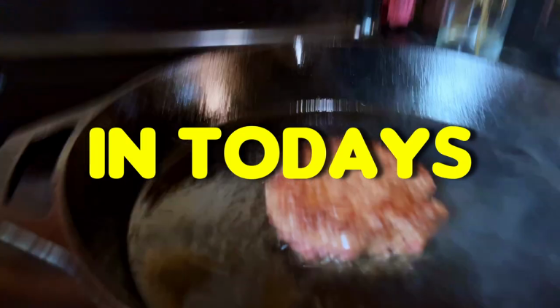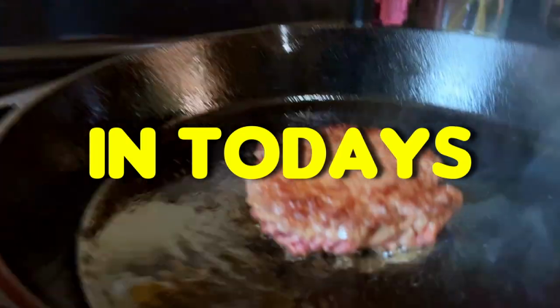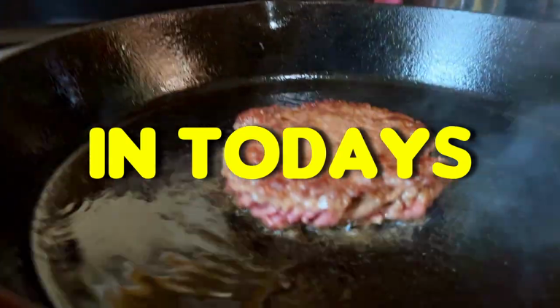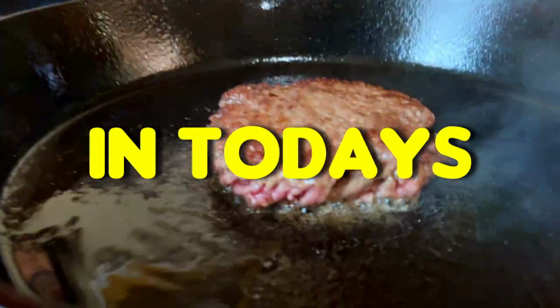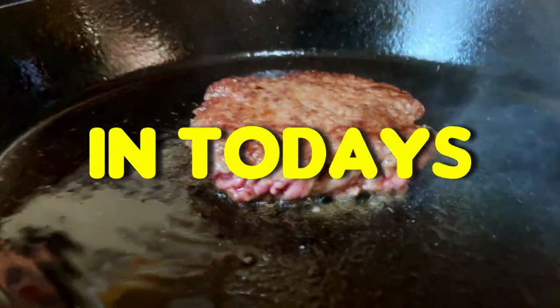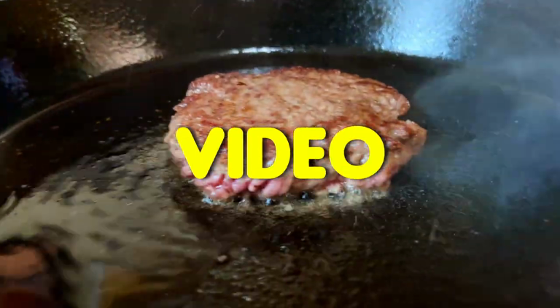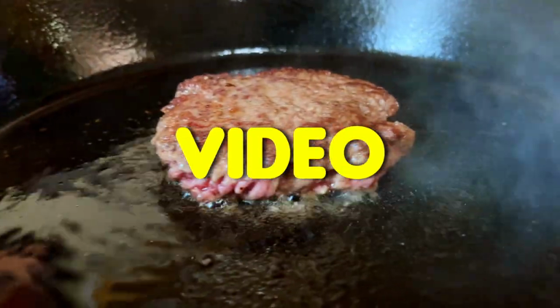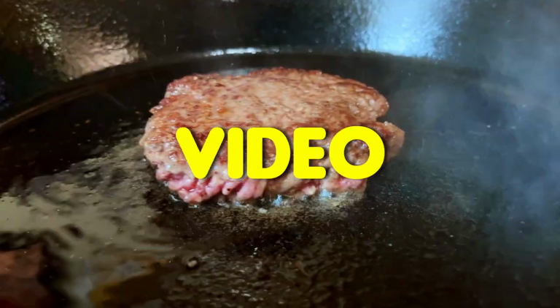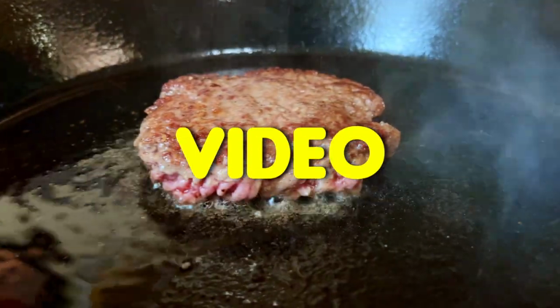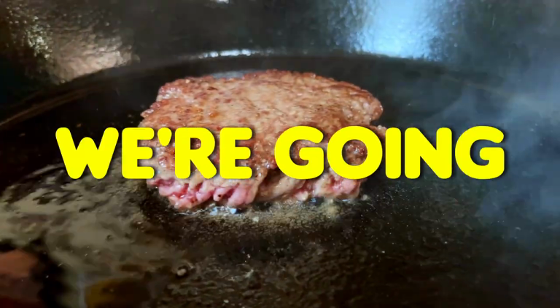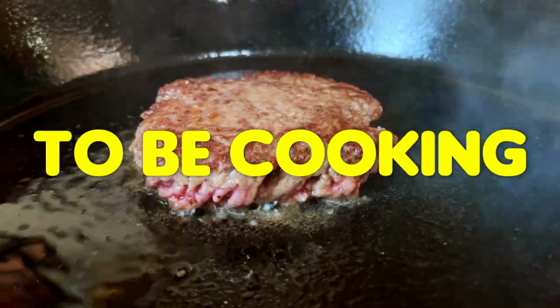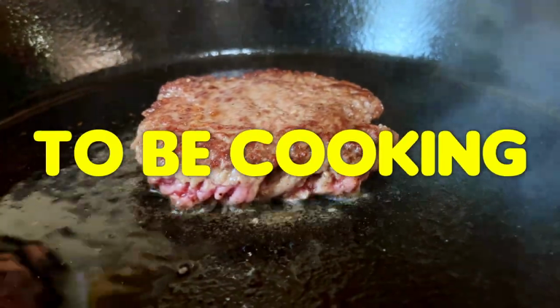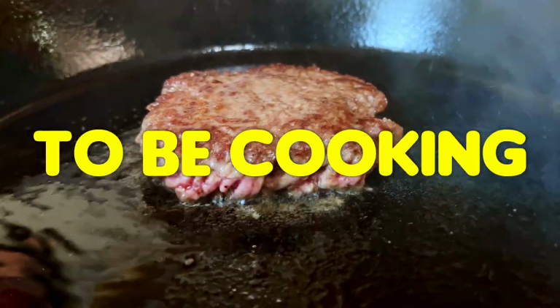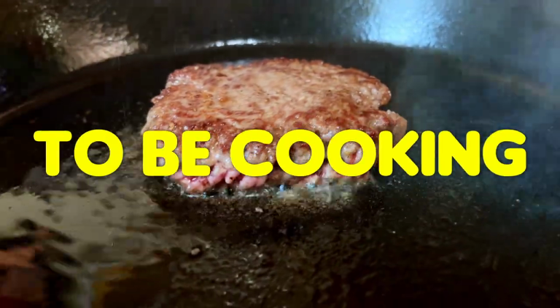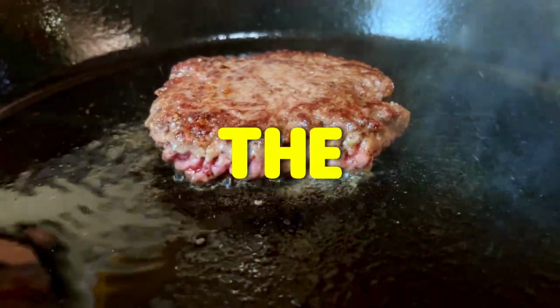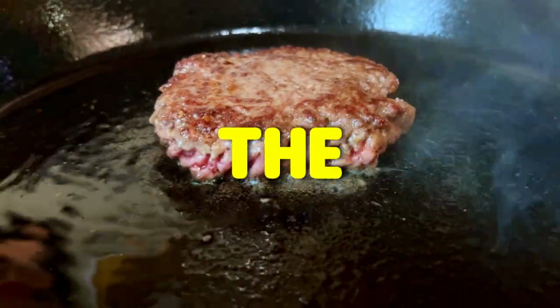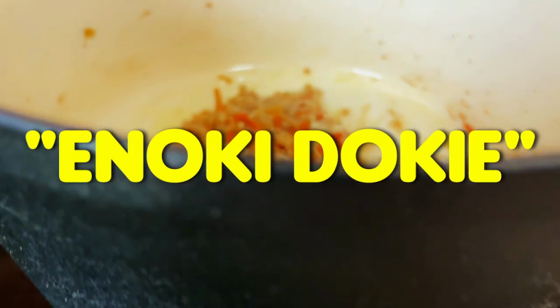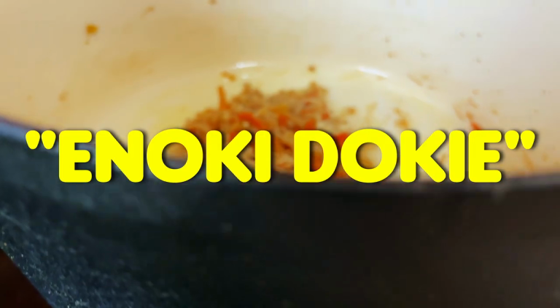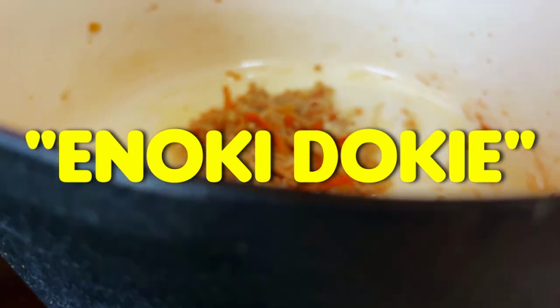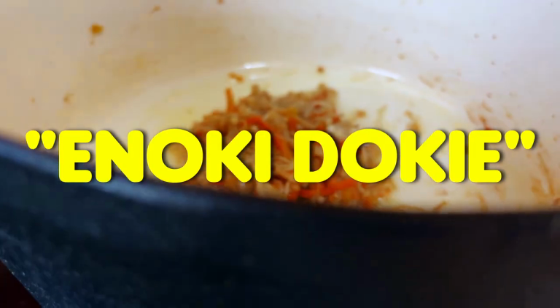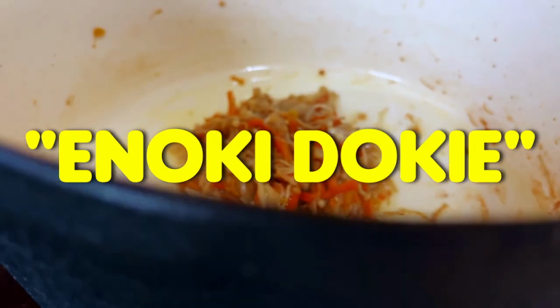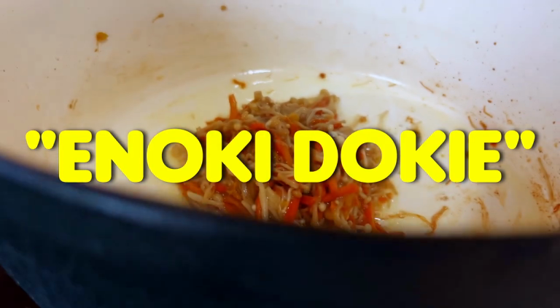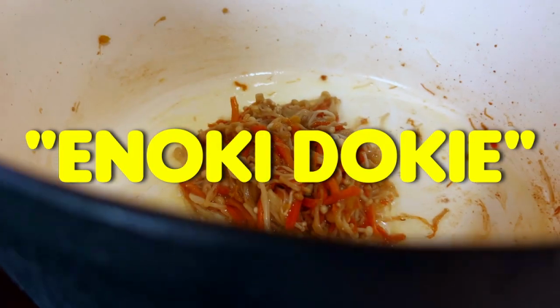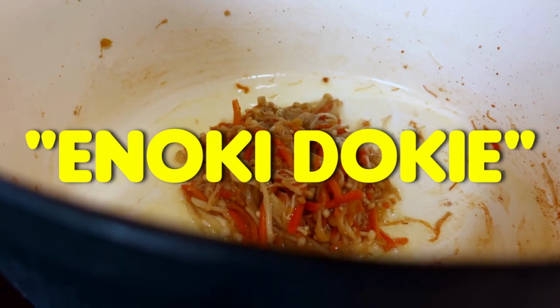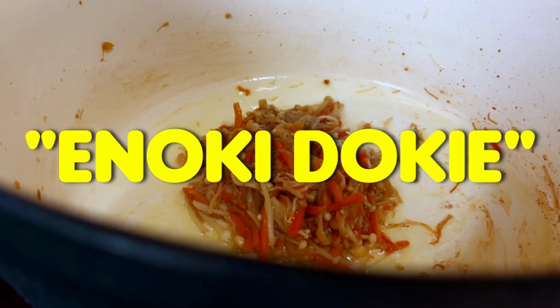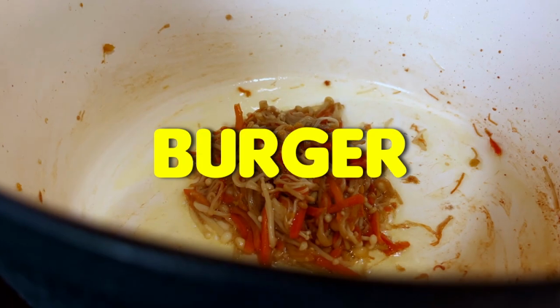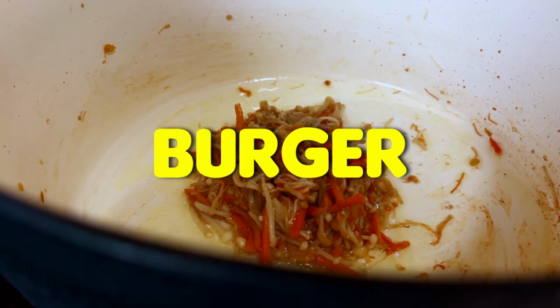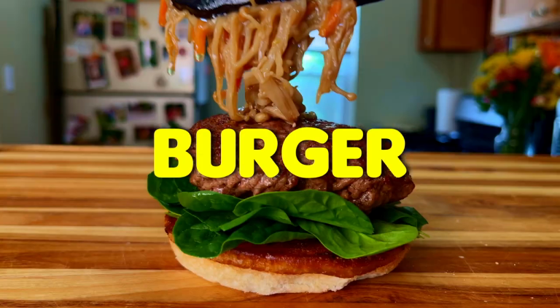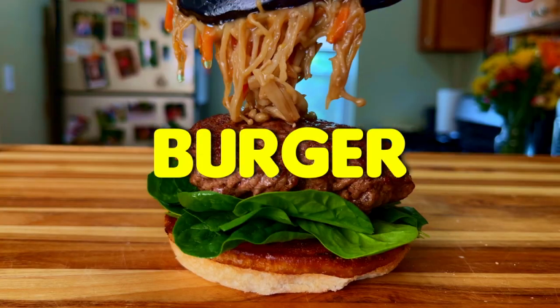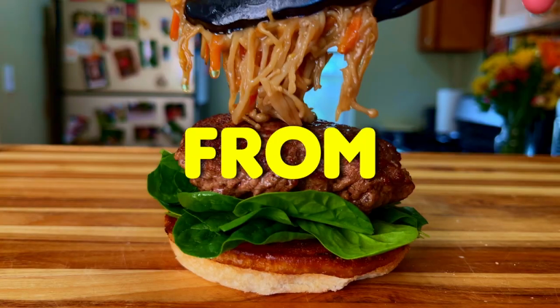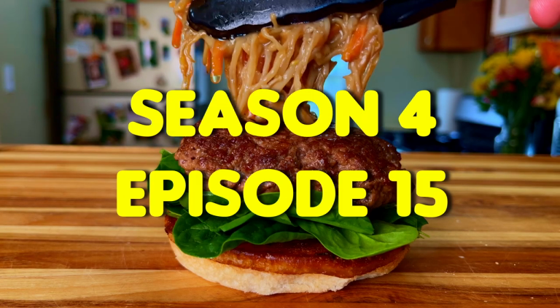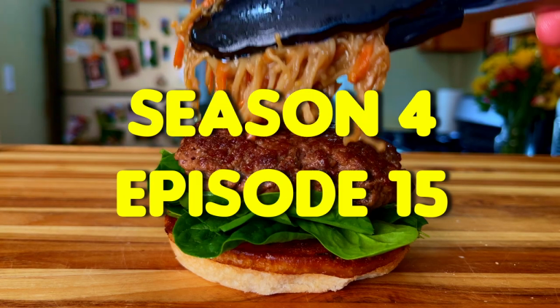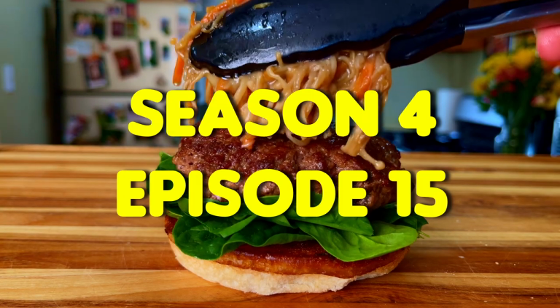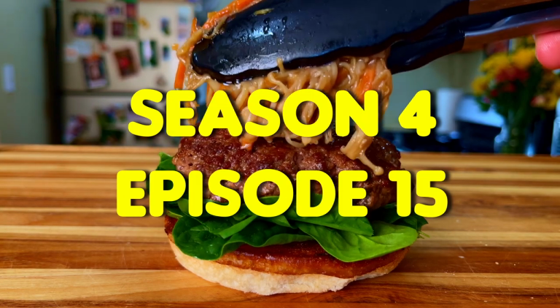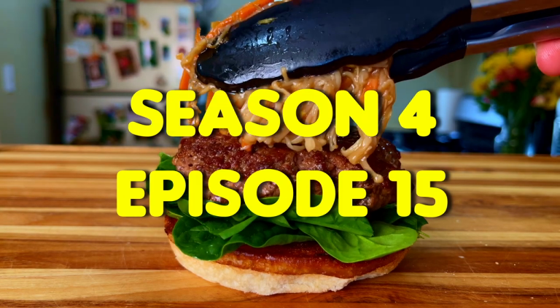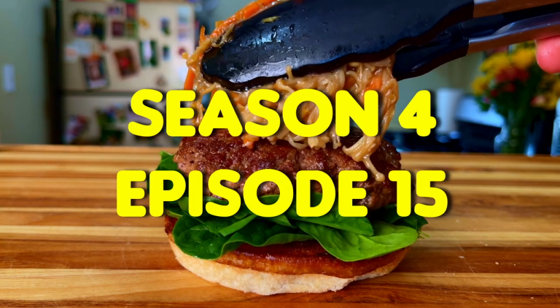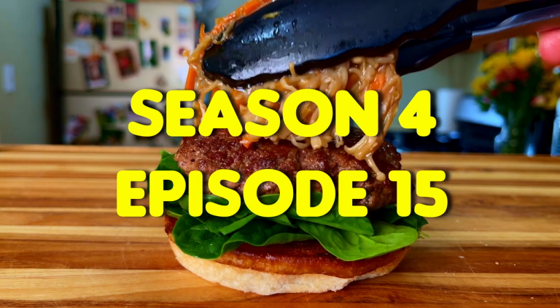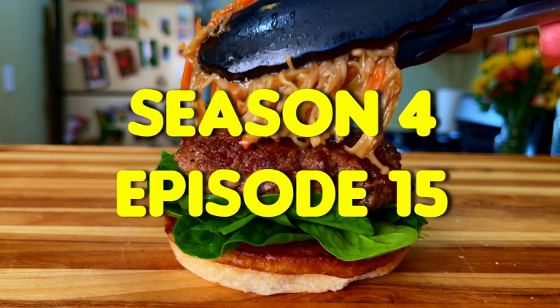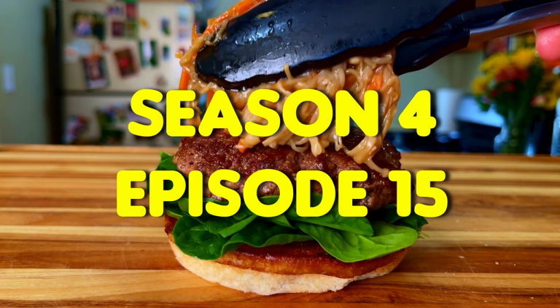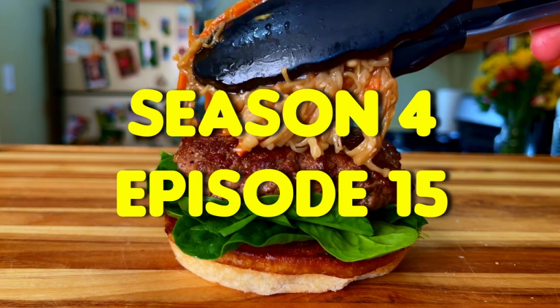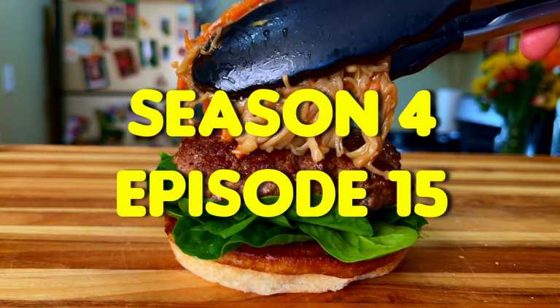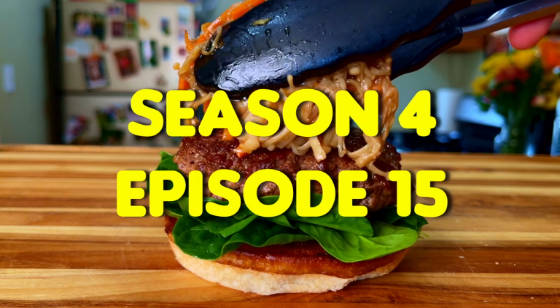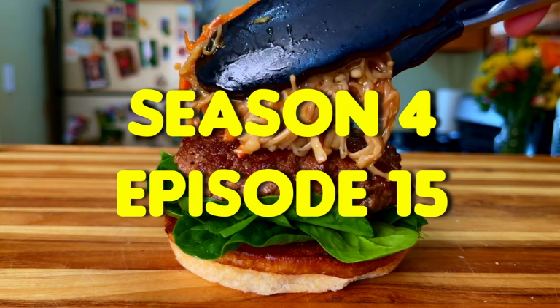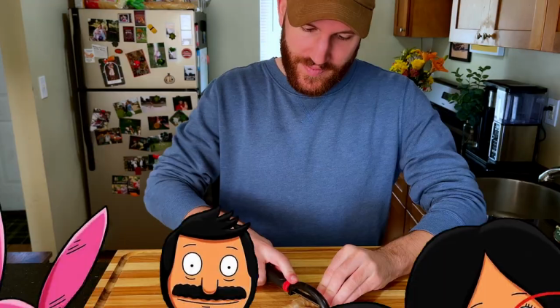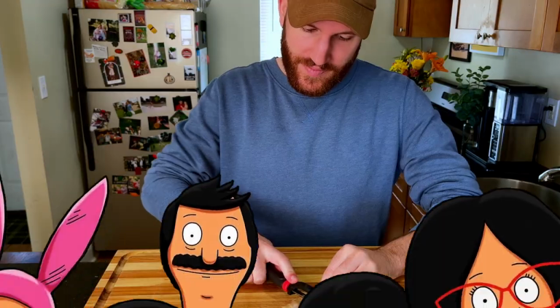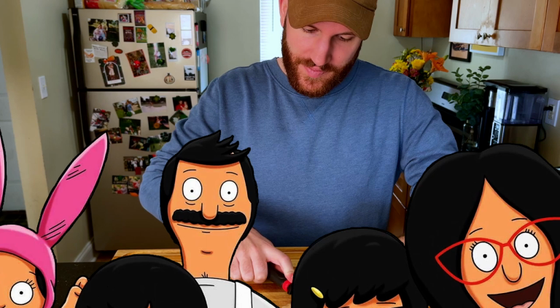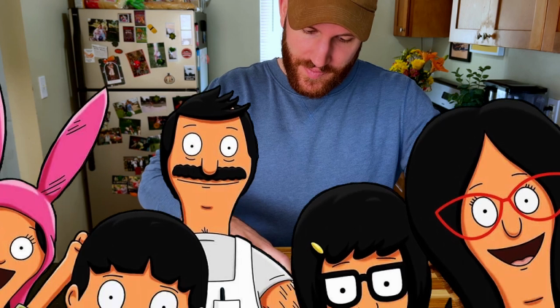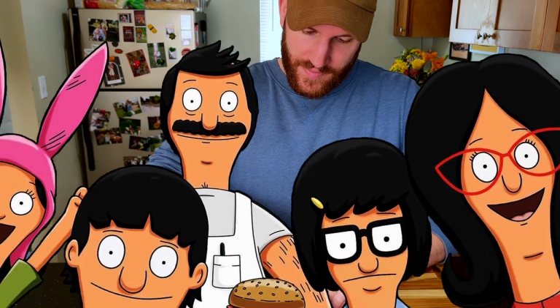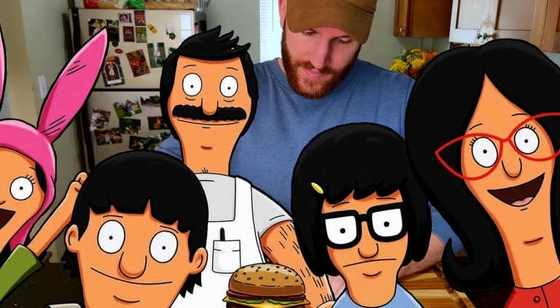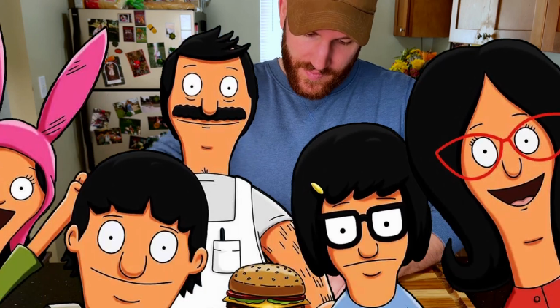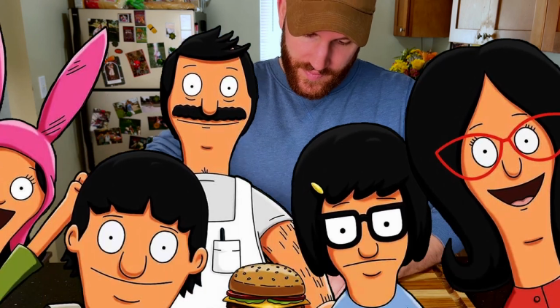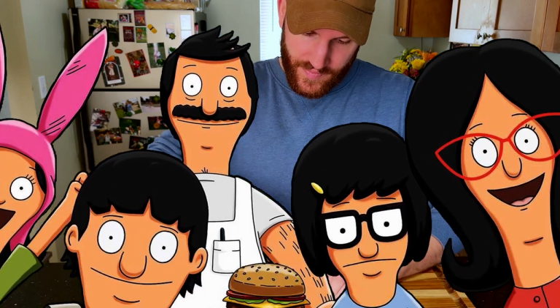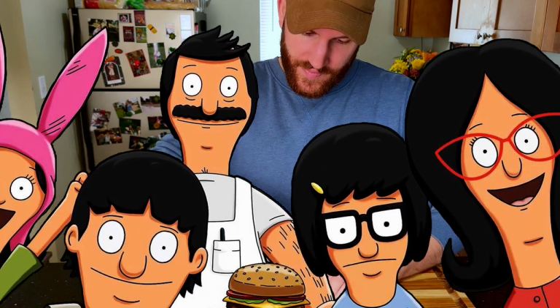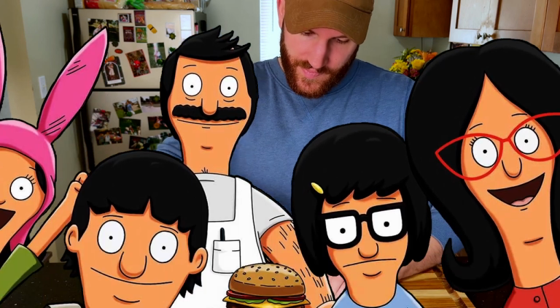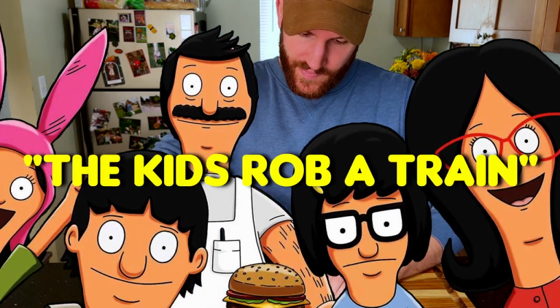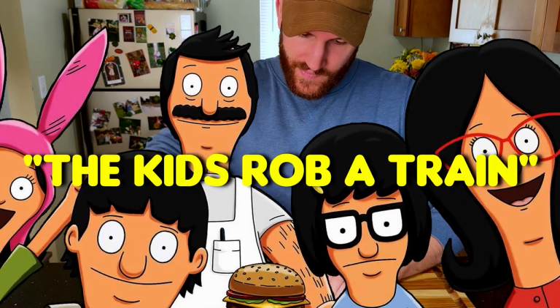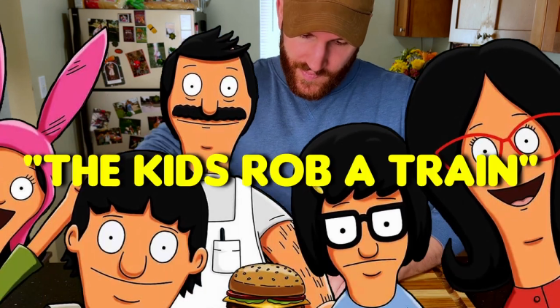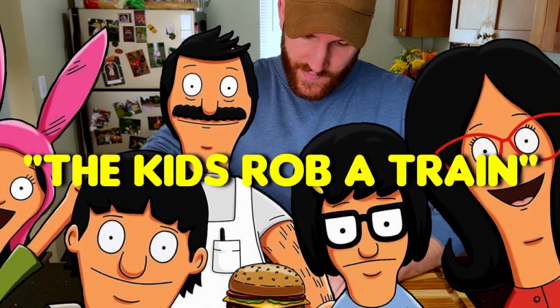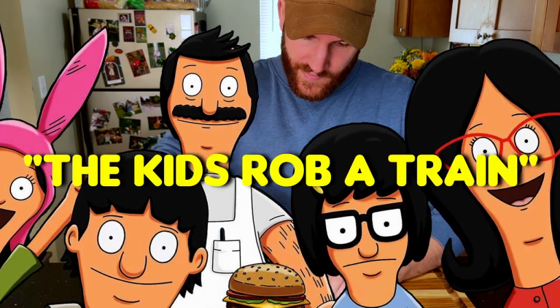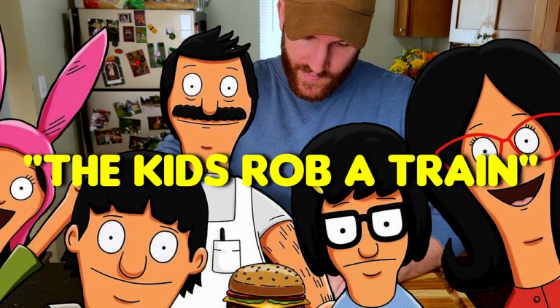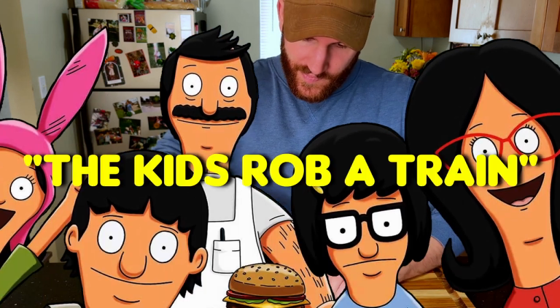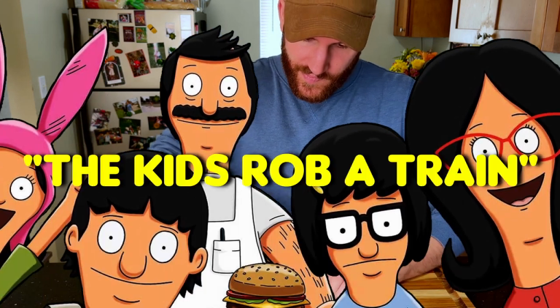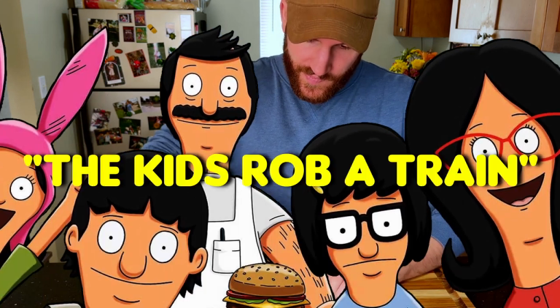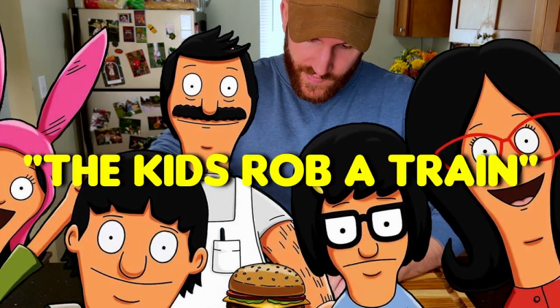In today's video, we're going to be cooking the Enoki Doki Burger from season 4, episode 15 of Bob's Burgers, titled The Kids Rob a Train.